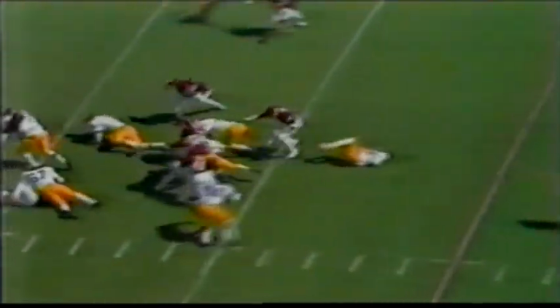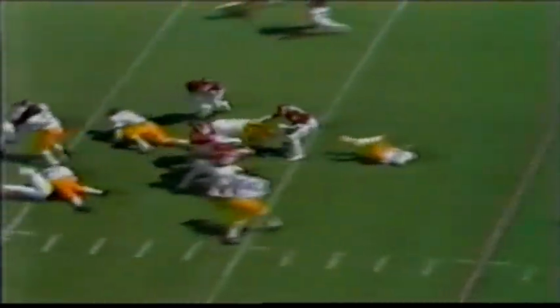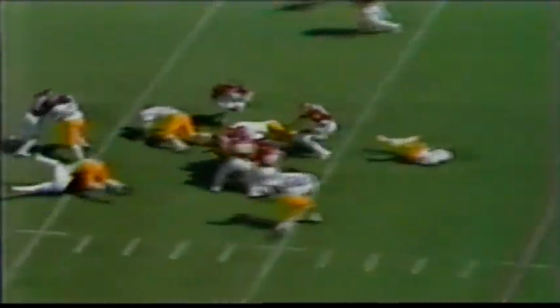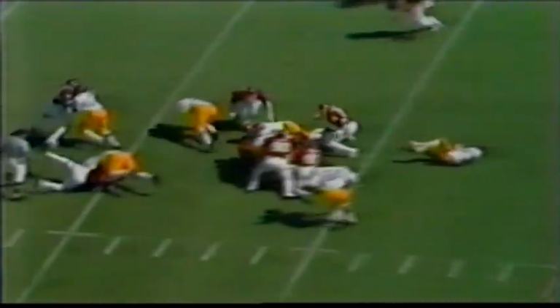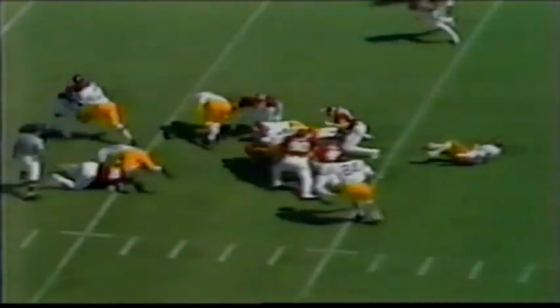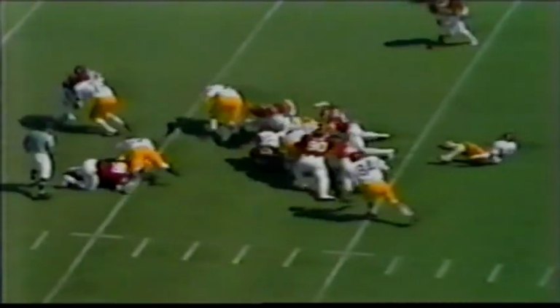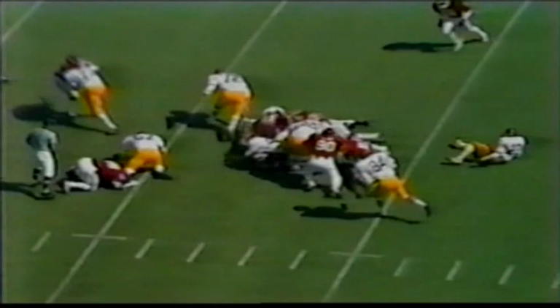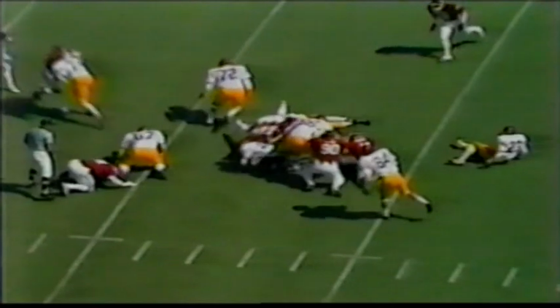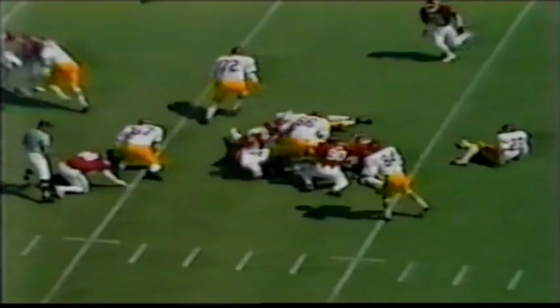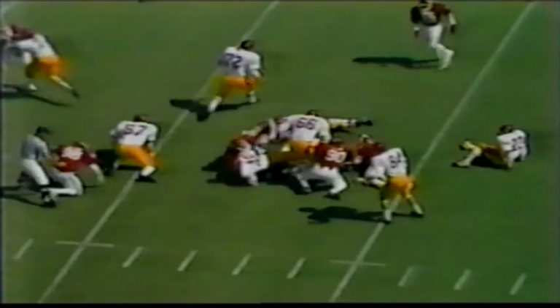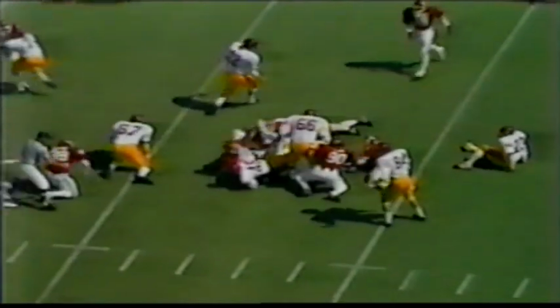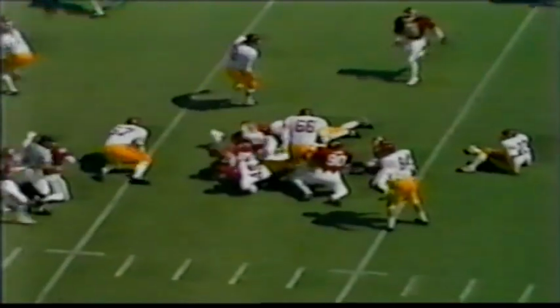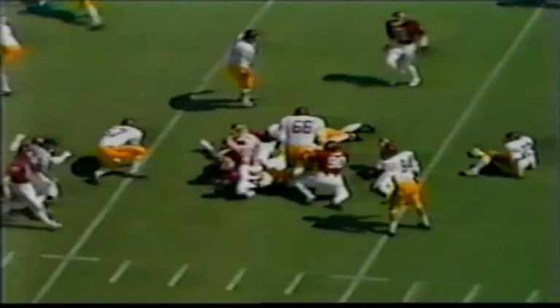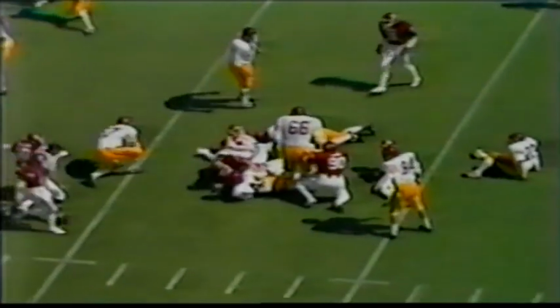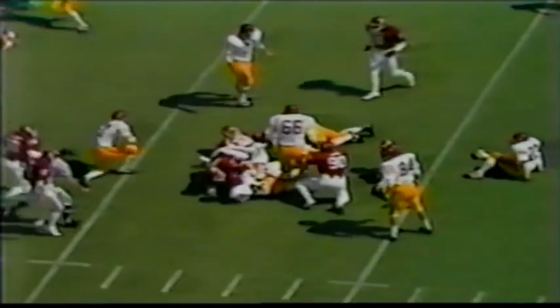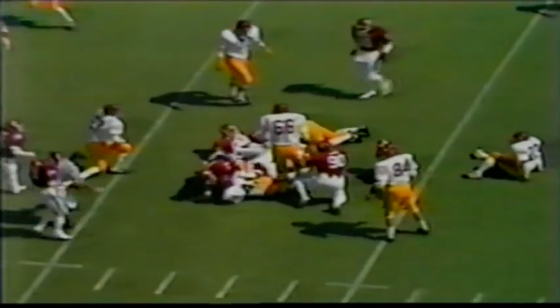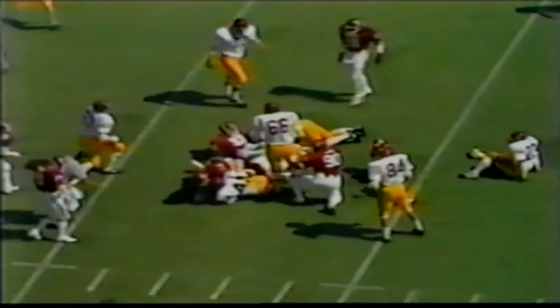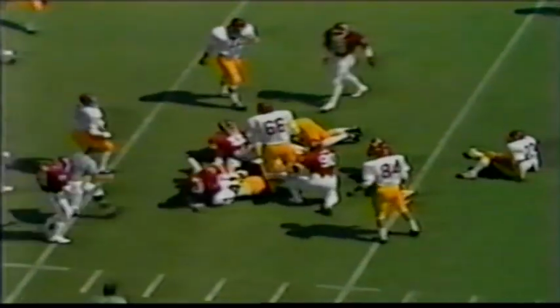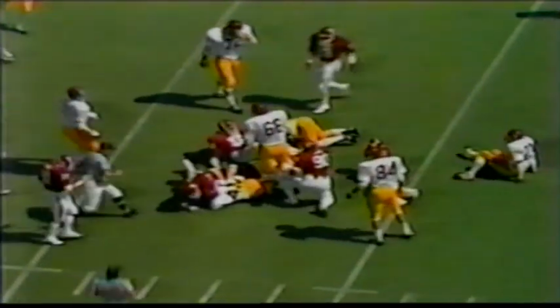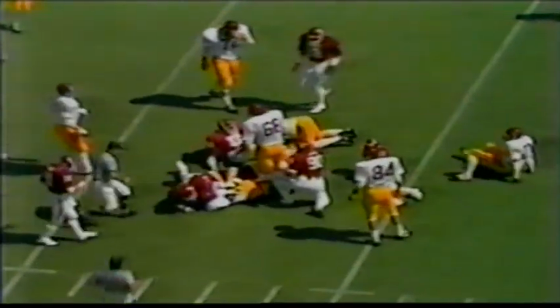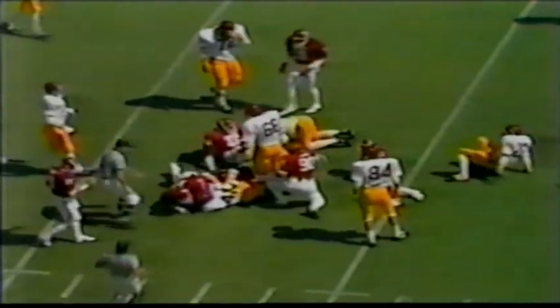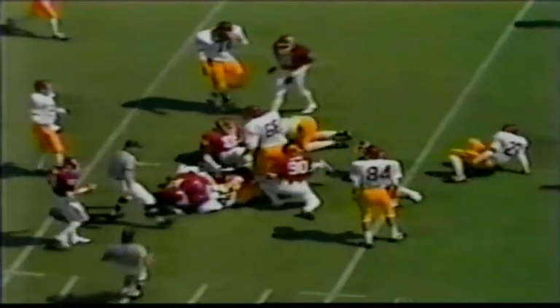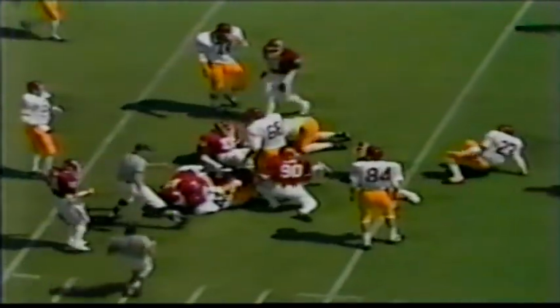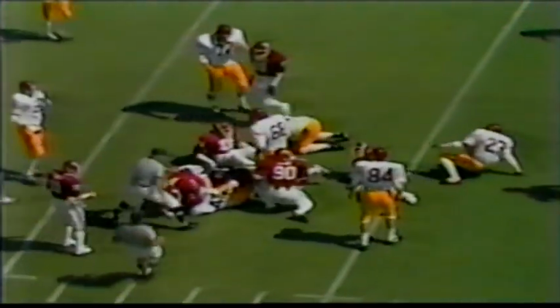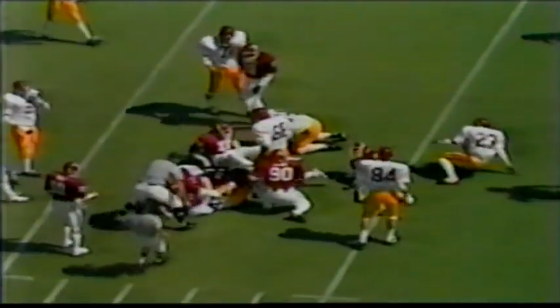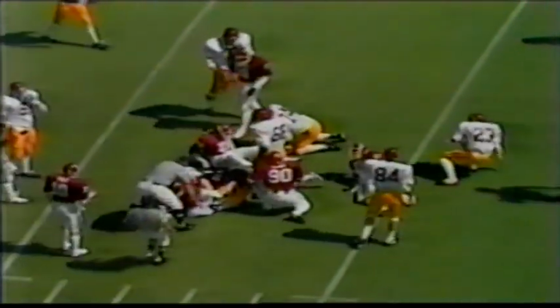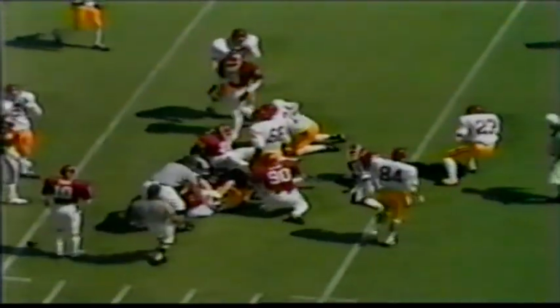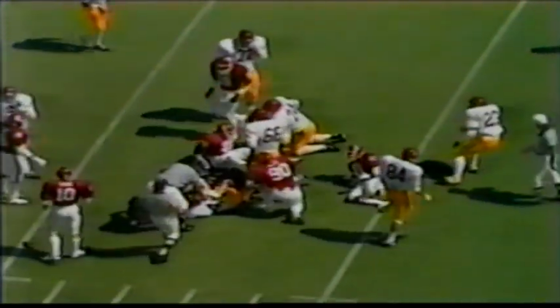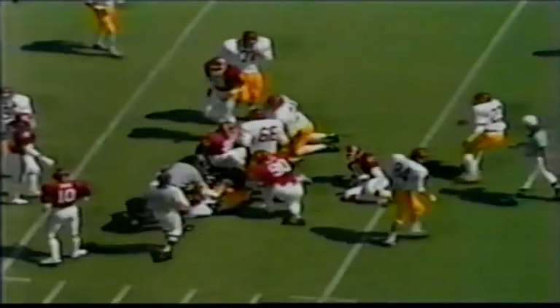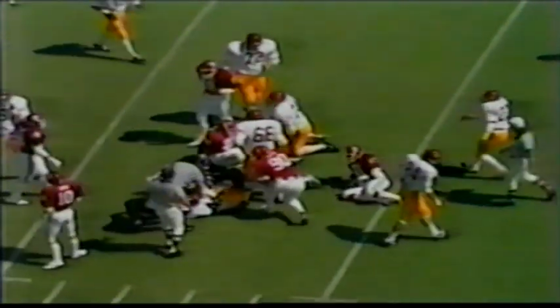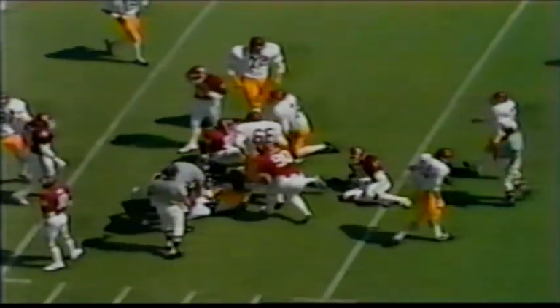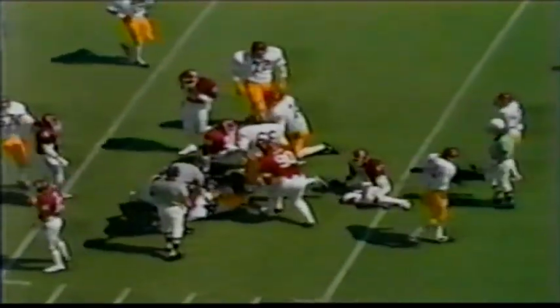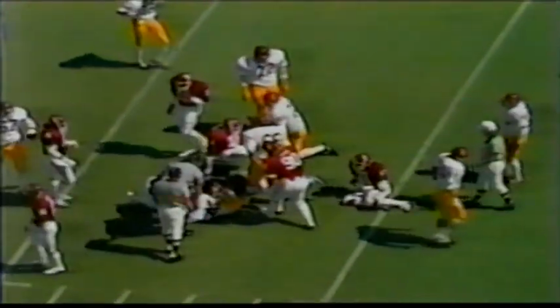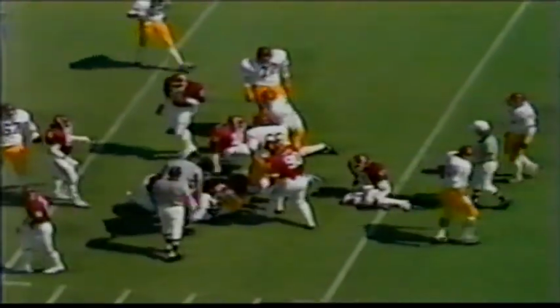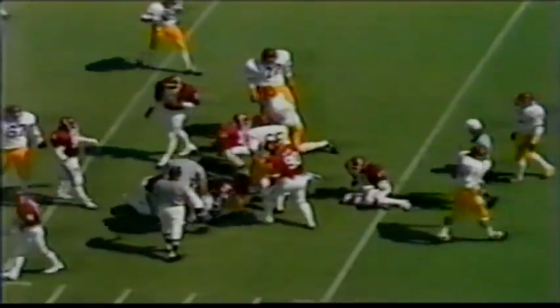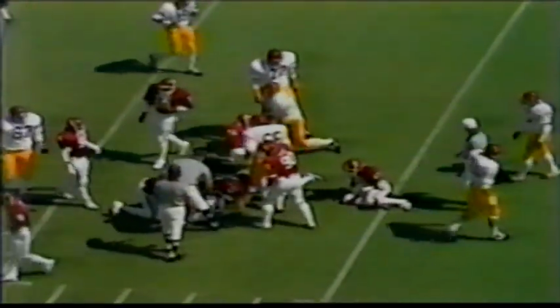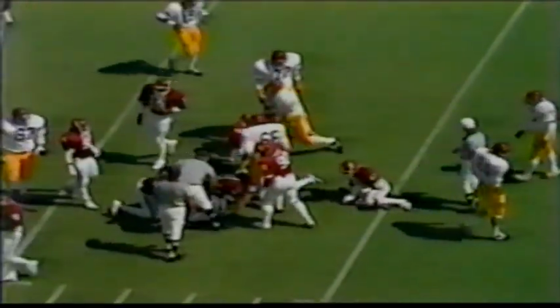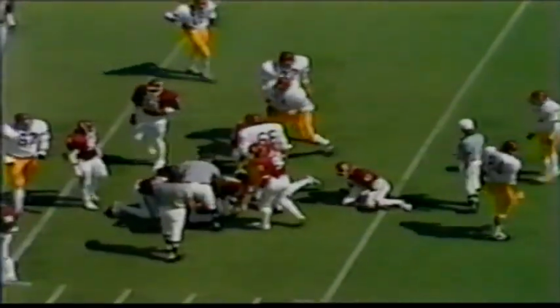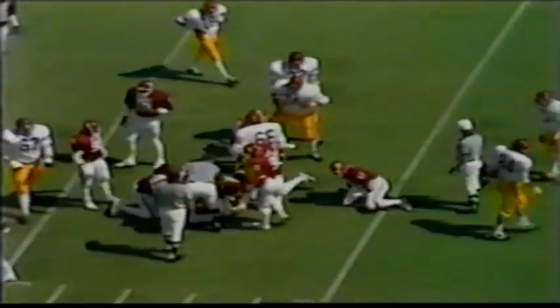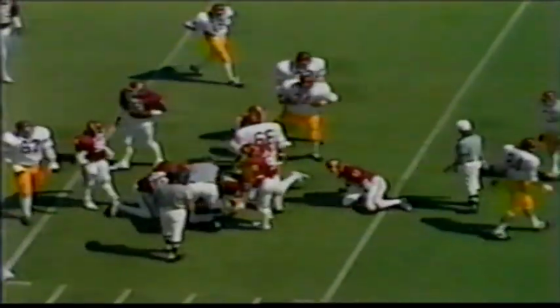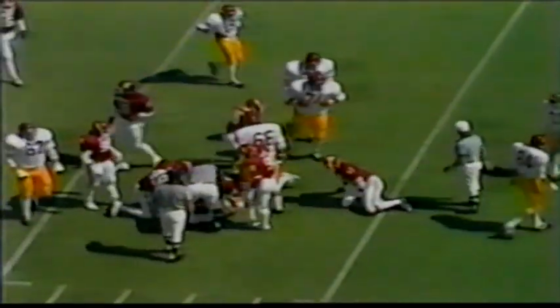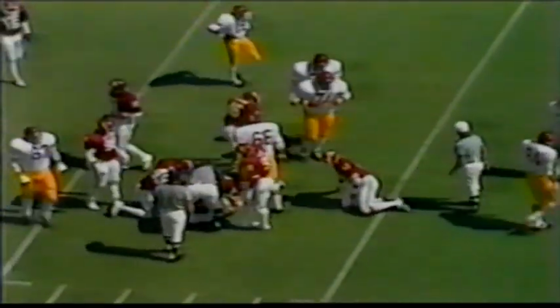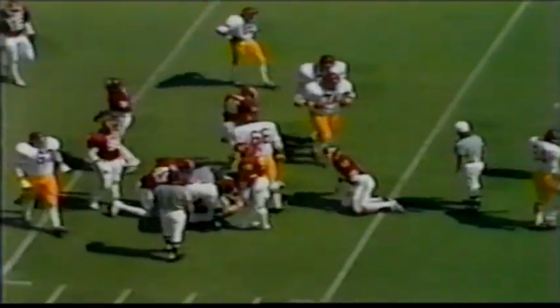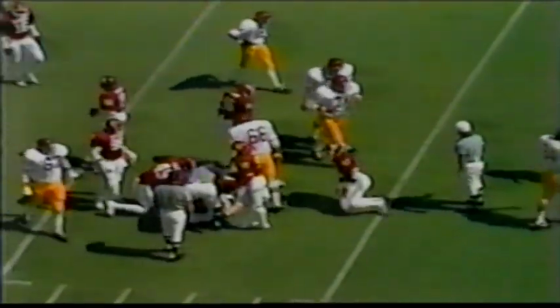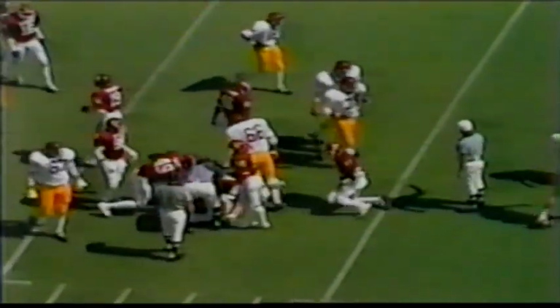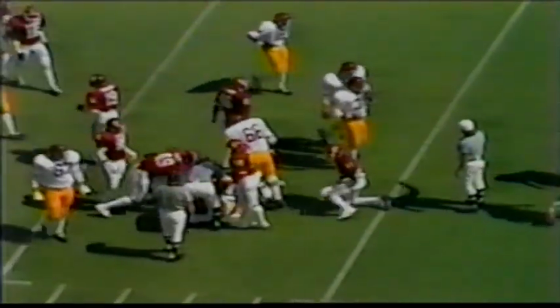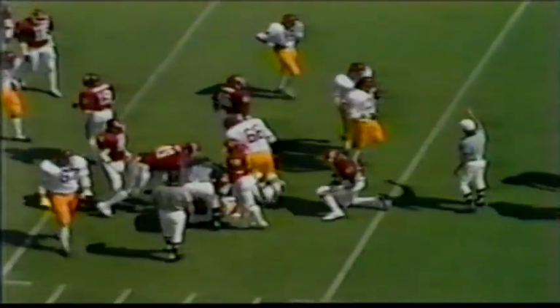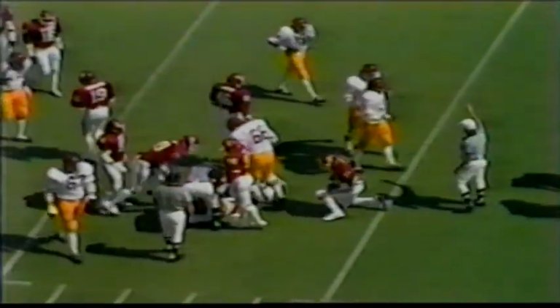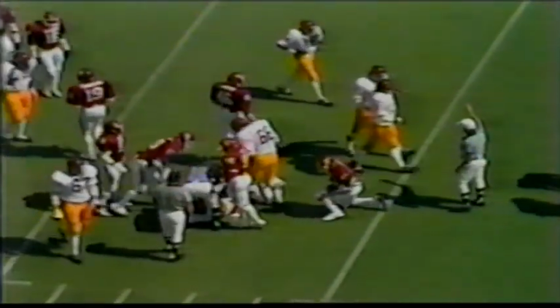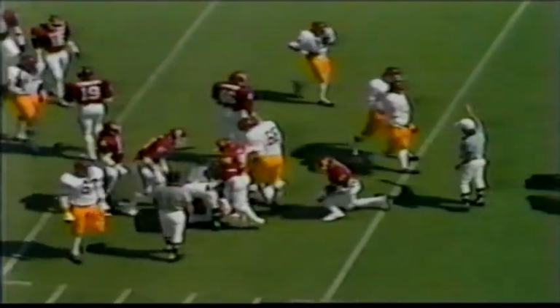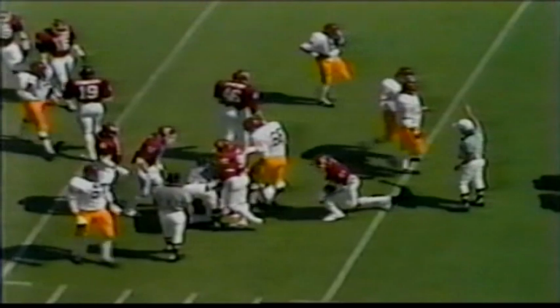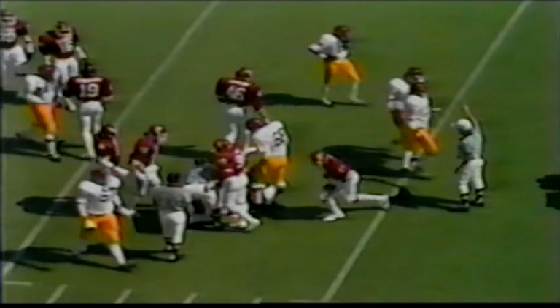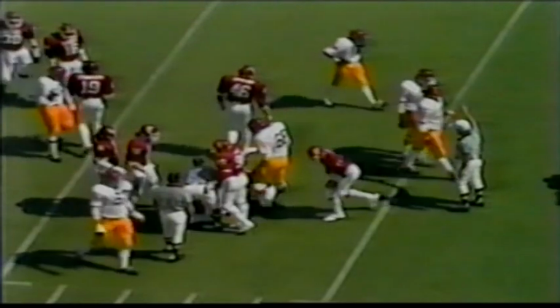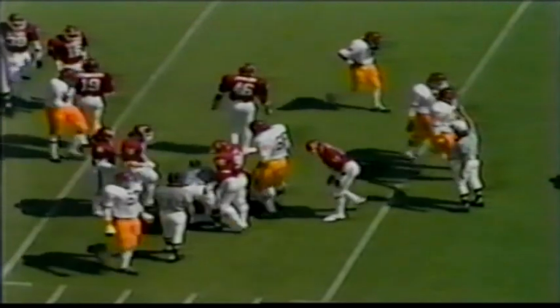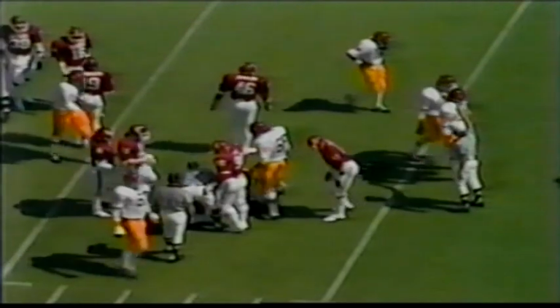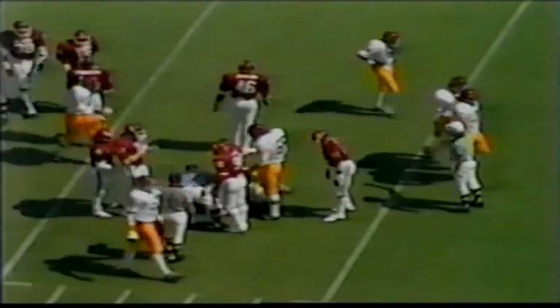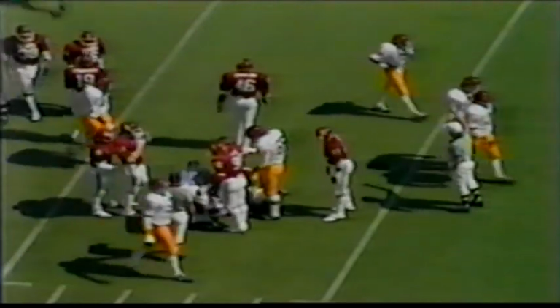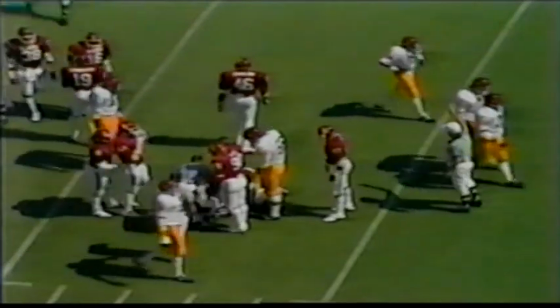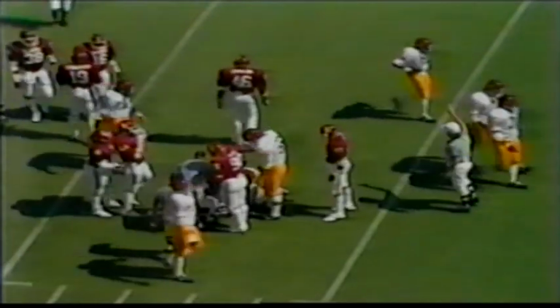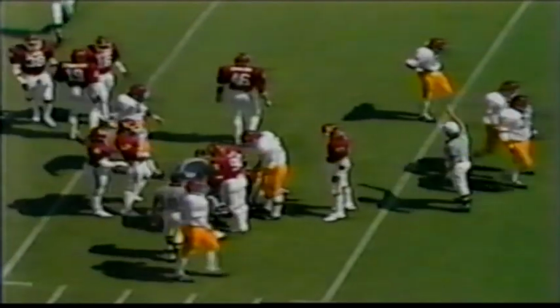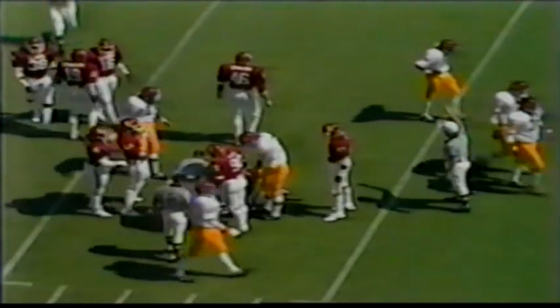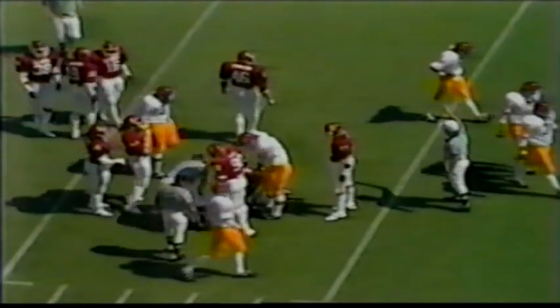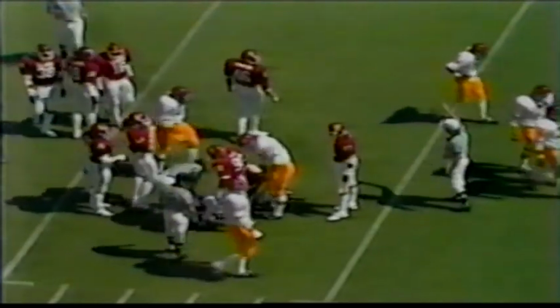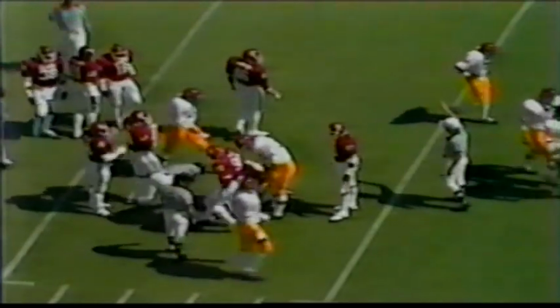The give to Crutcher again — Crutcher going off tackle, hit right at the line of scrimmage. Number 90, John Blake, the first man to get to him. Also Rick Bryan in on the stop.